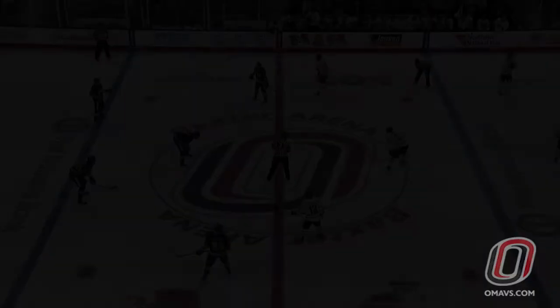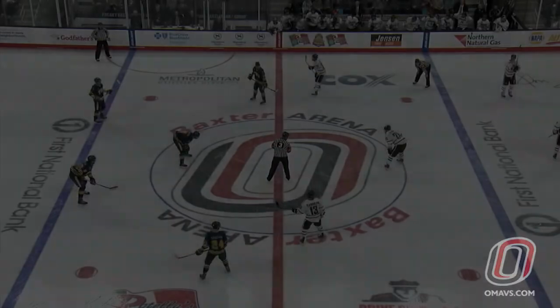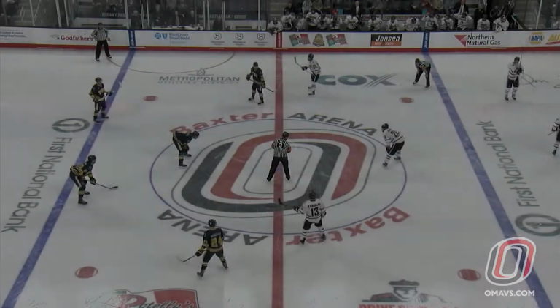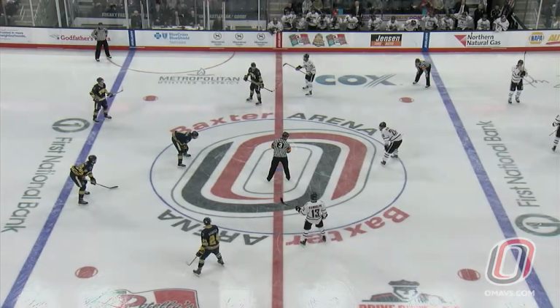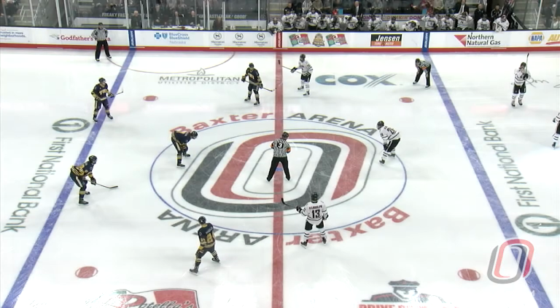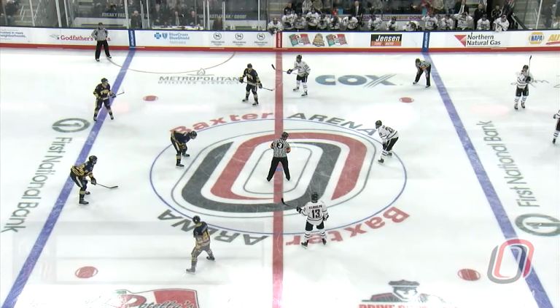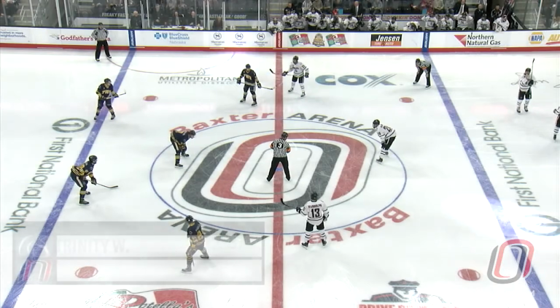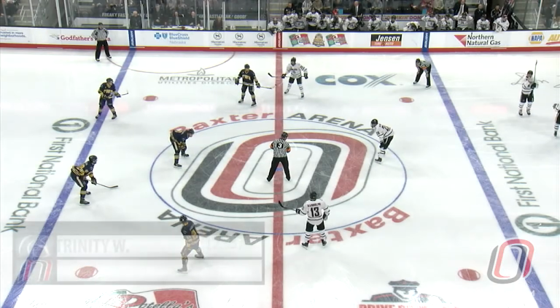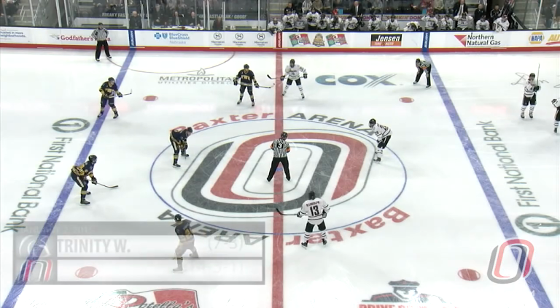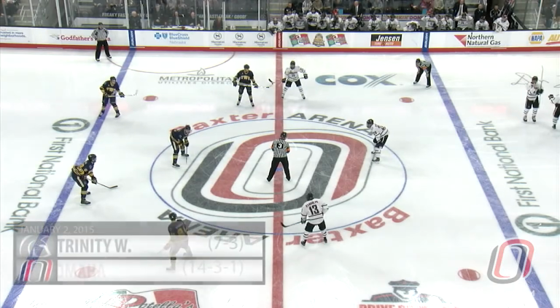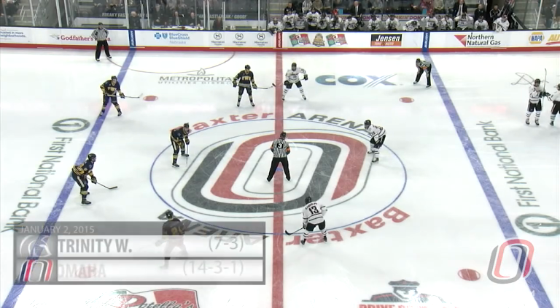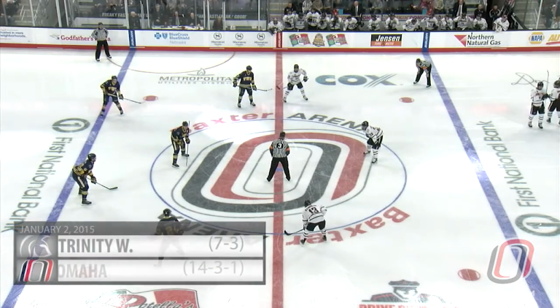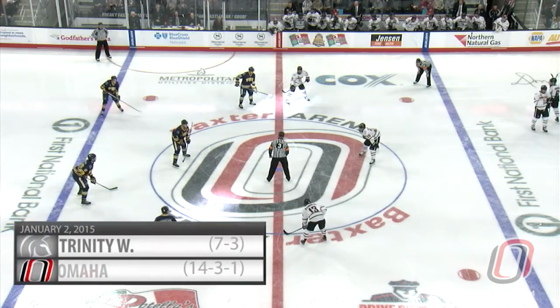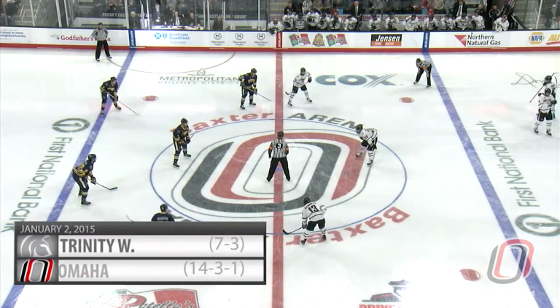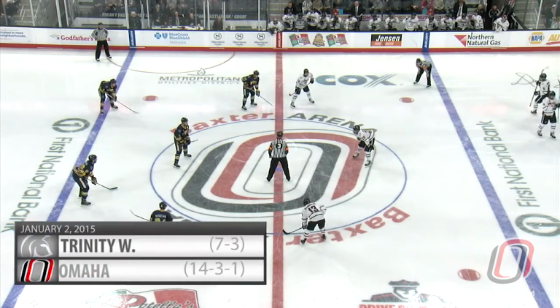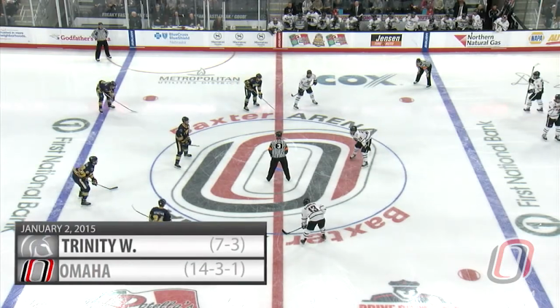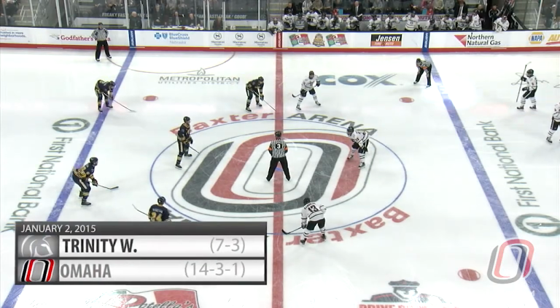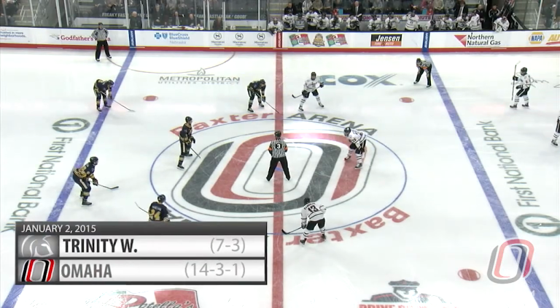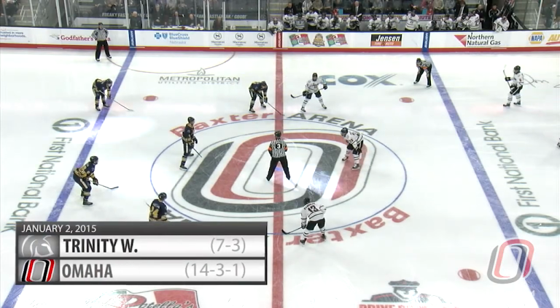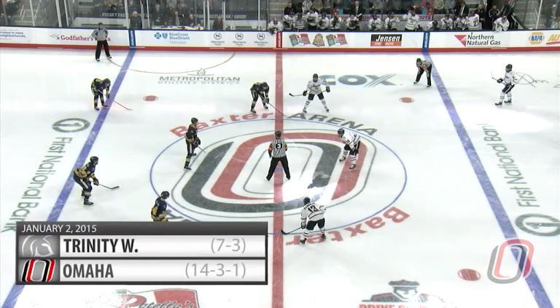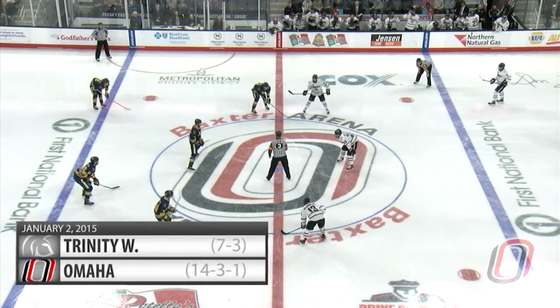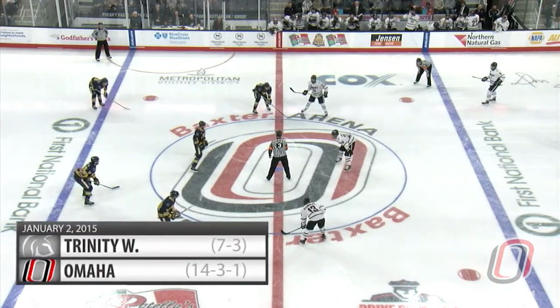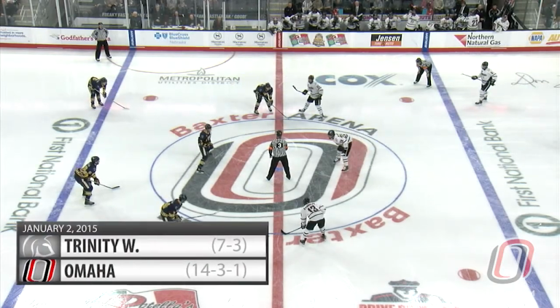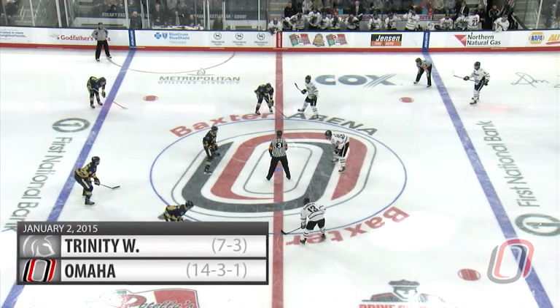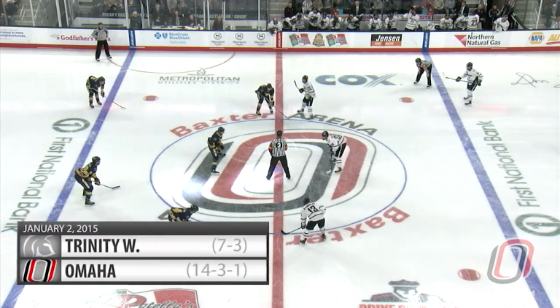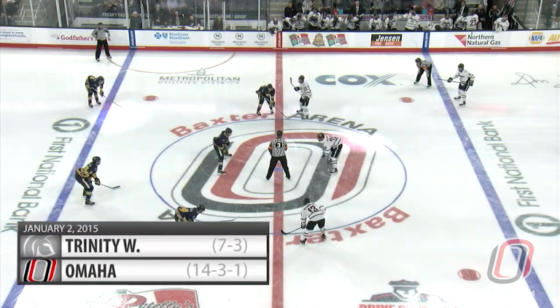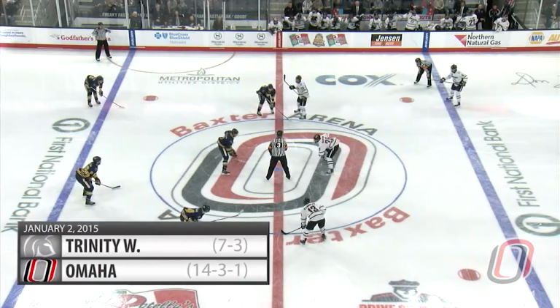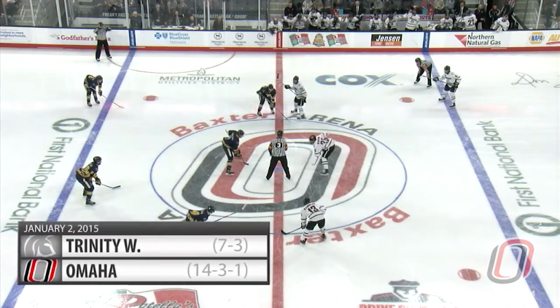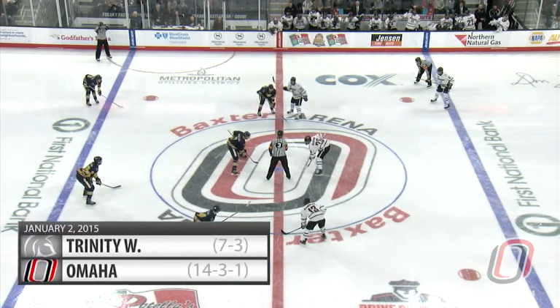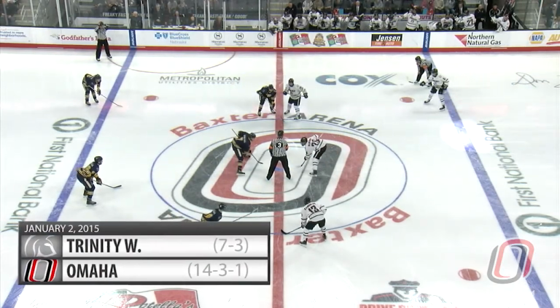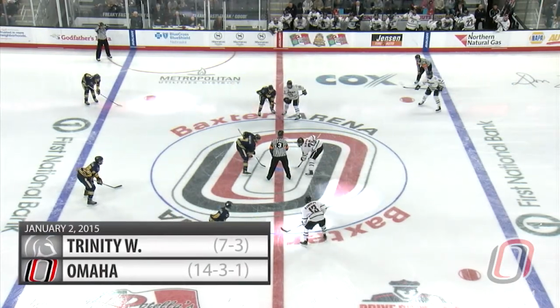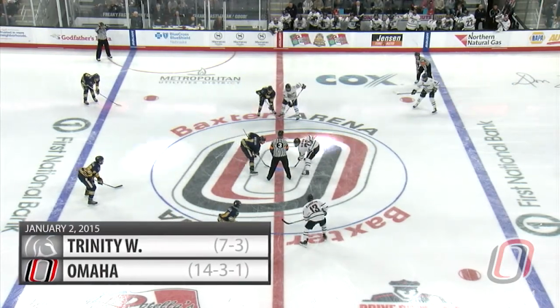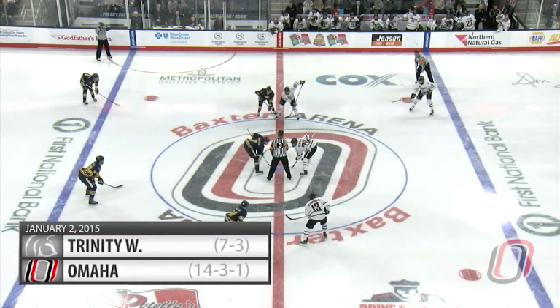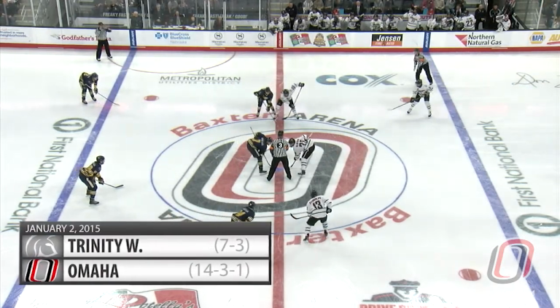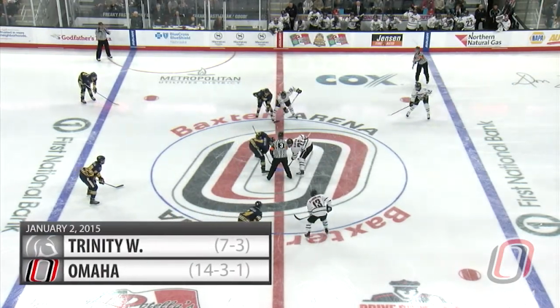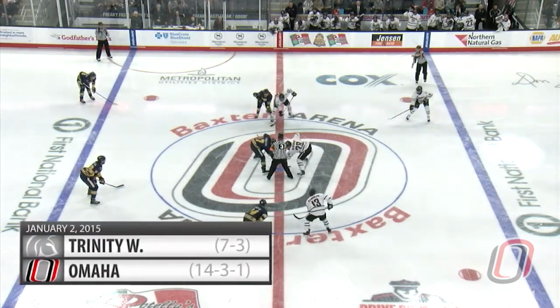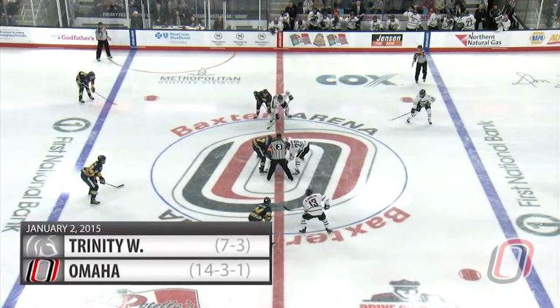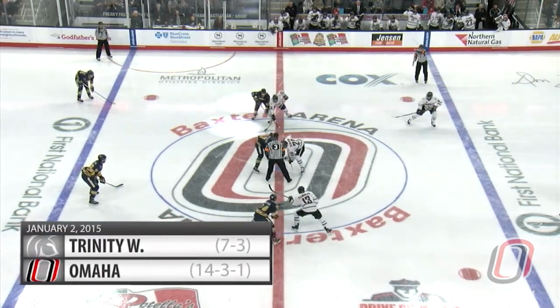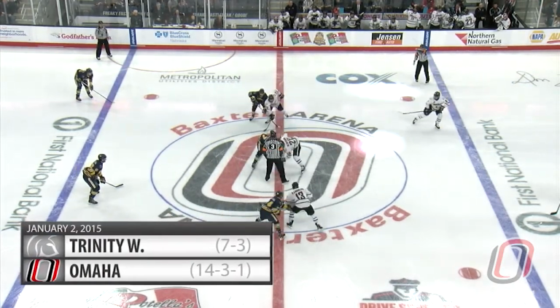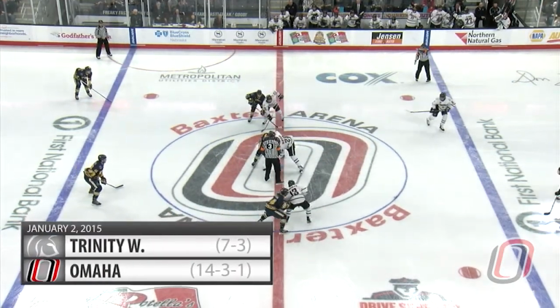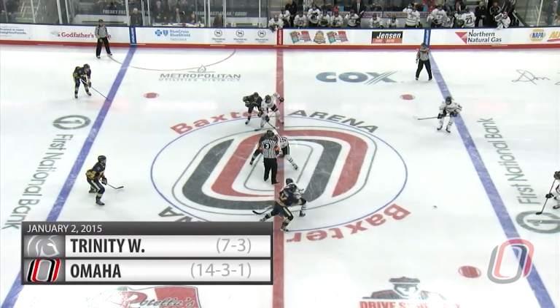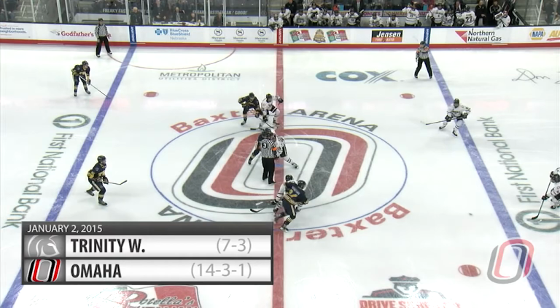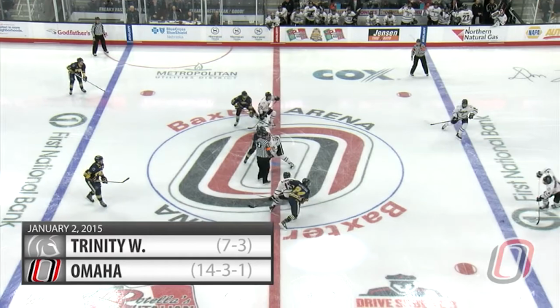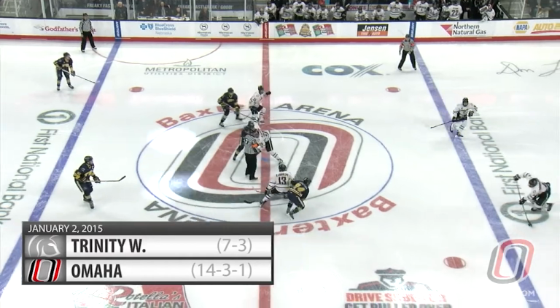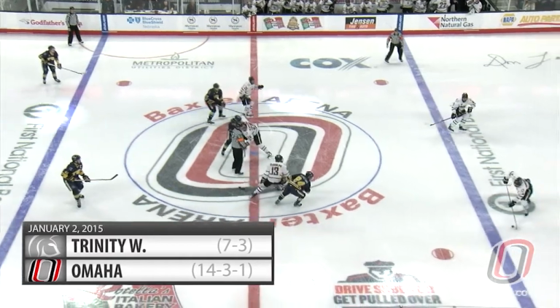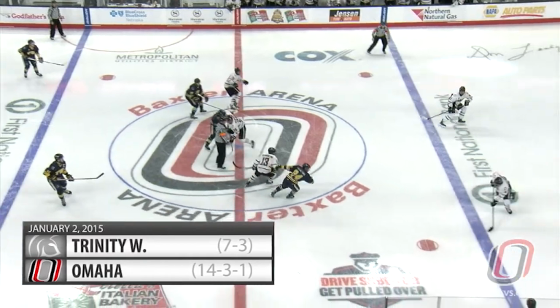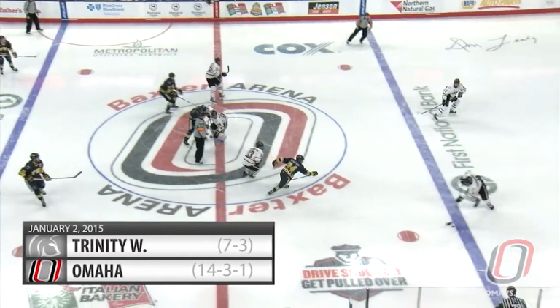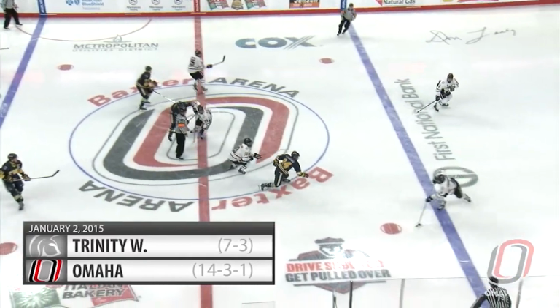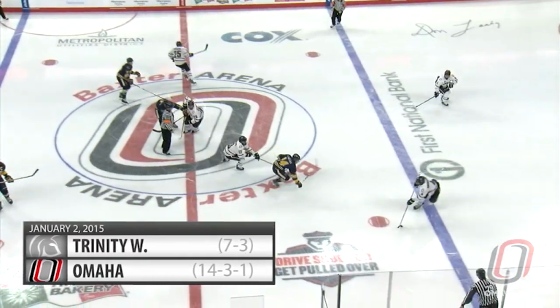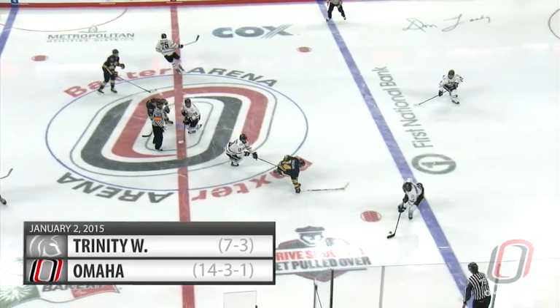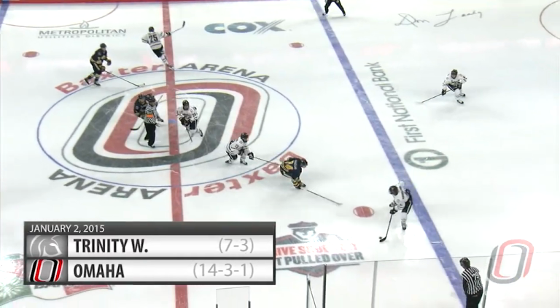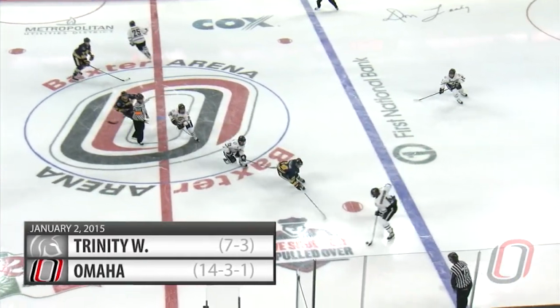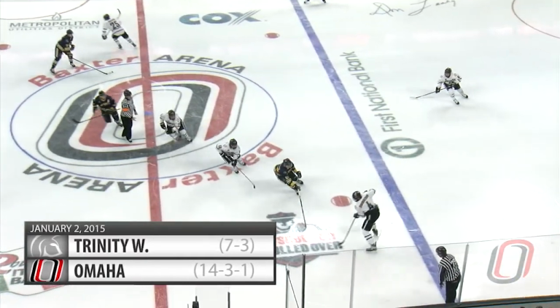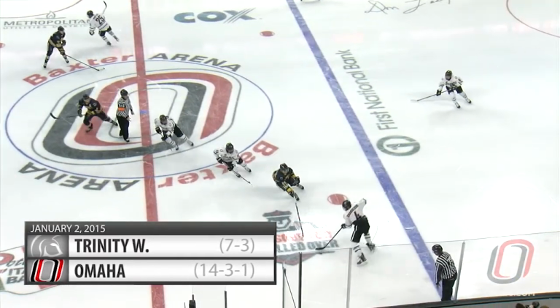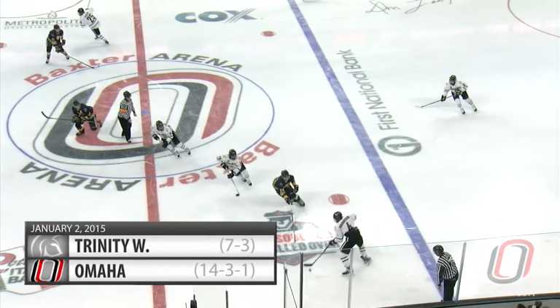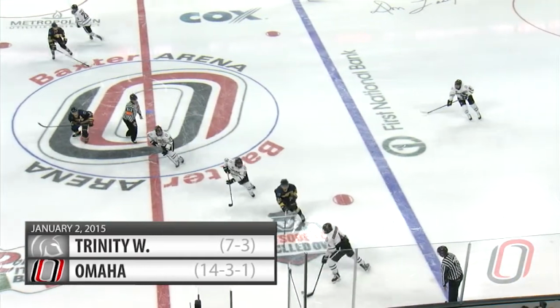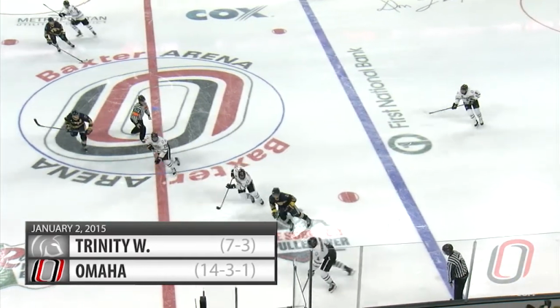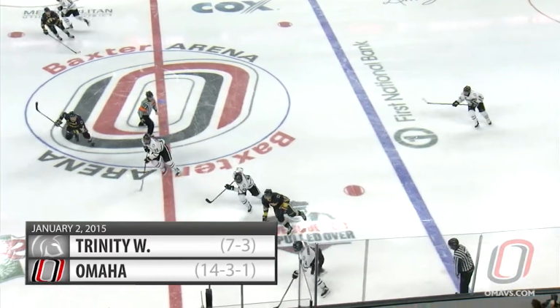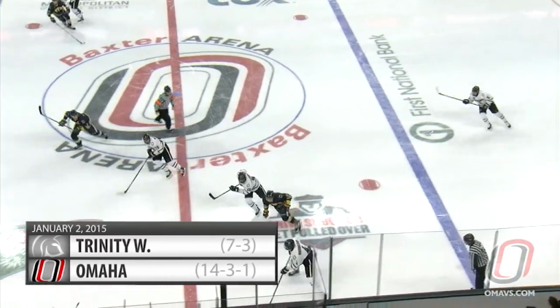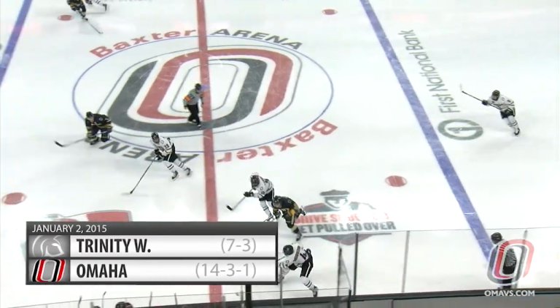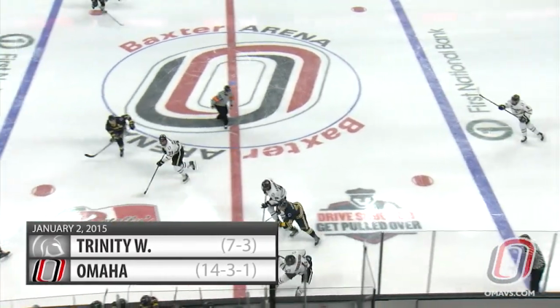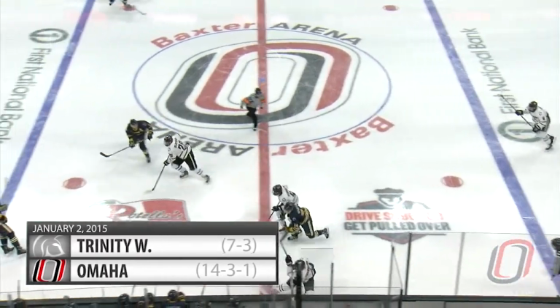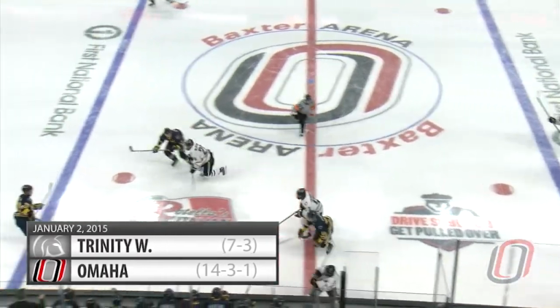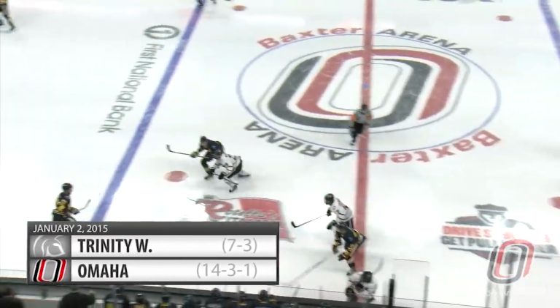Ladies and gentlemen, it's Maverick hockey time in Omaha! We've got a nice crowd here tonight, a busy weekend, an exhibition. Here we go.